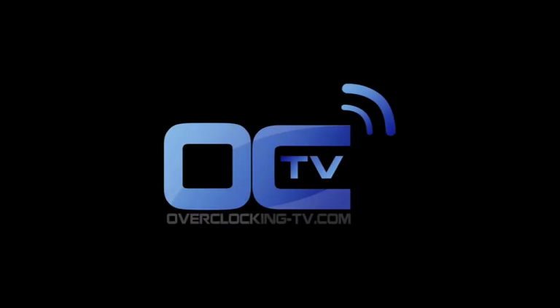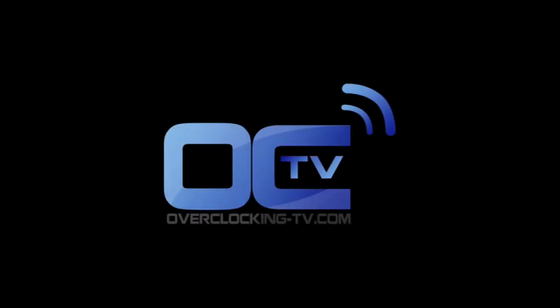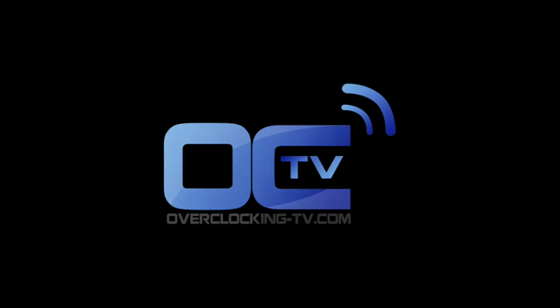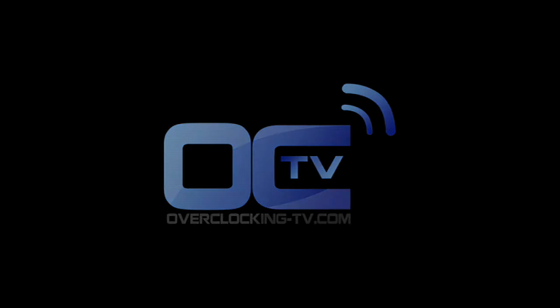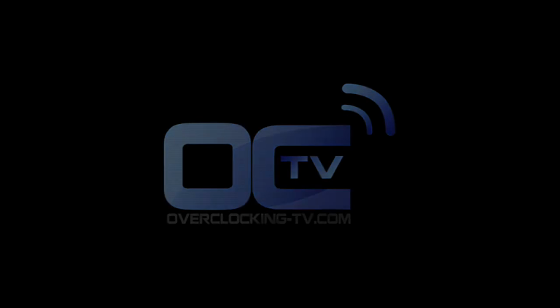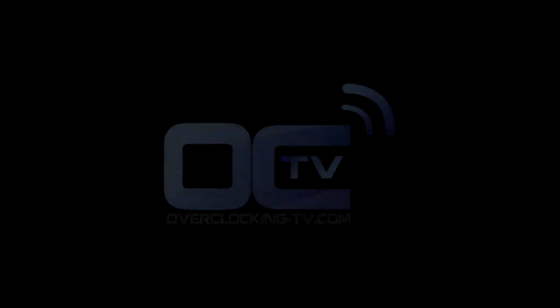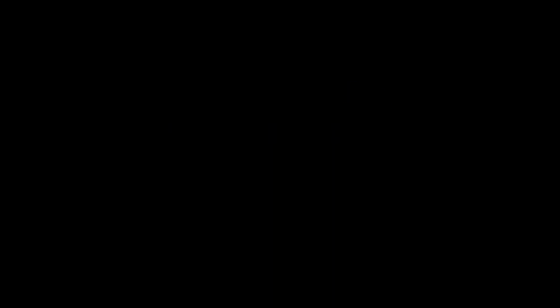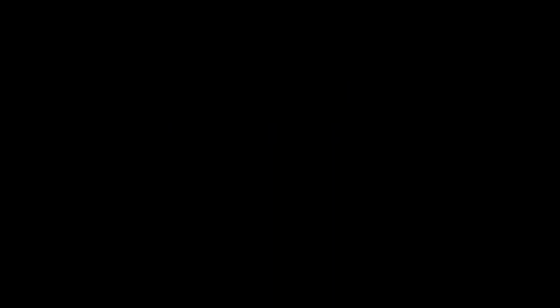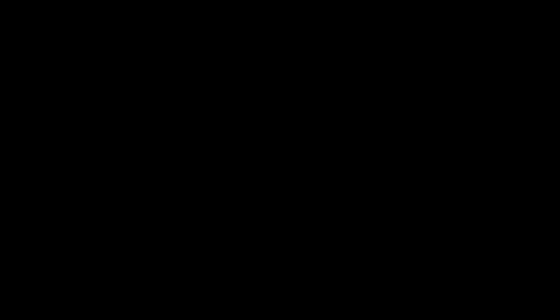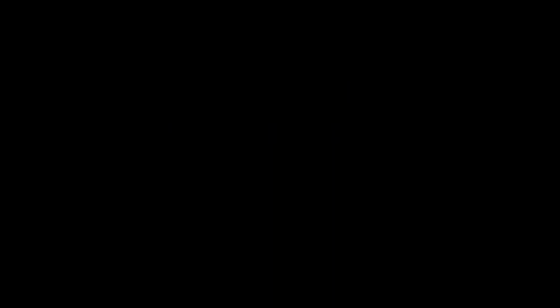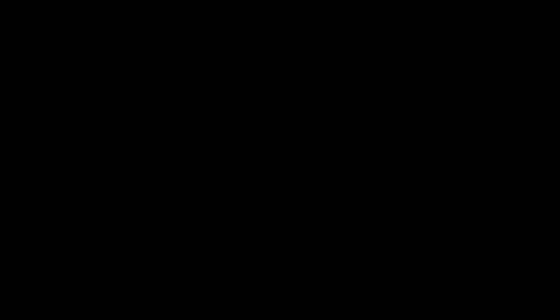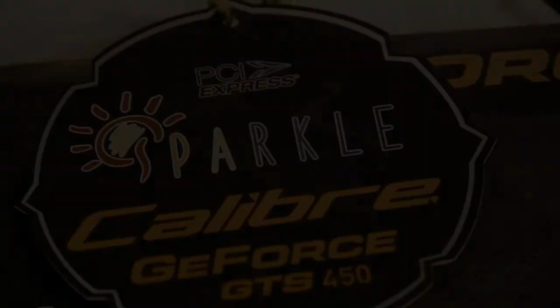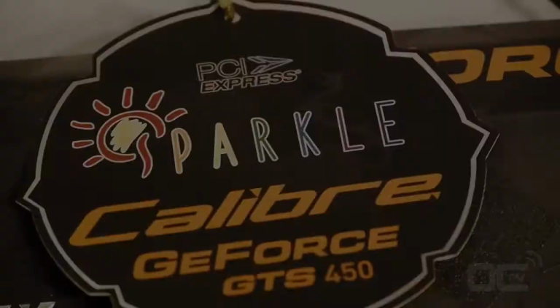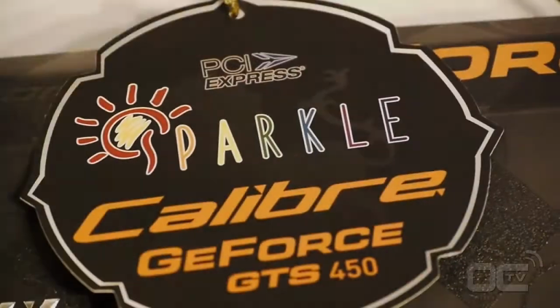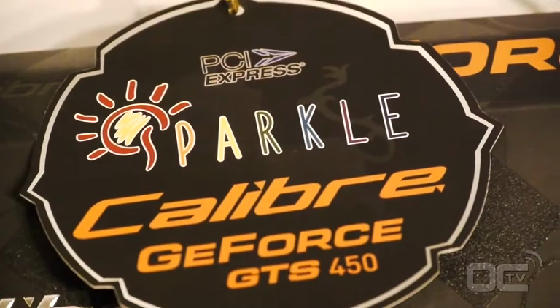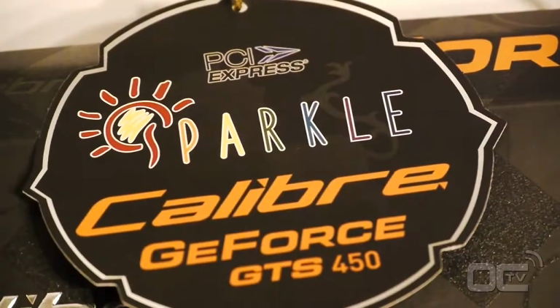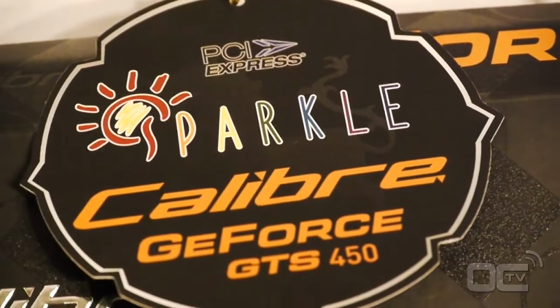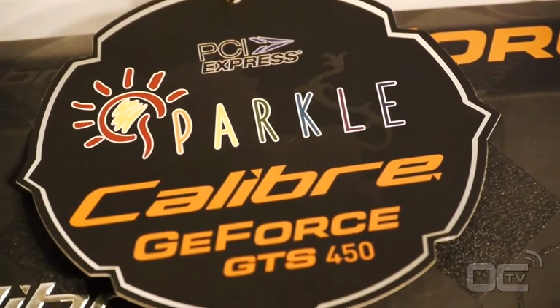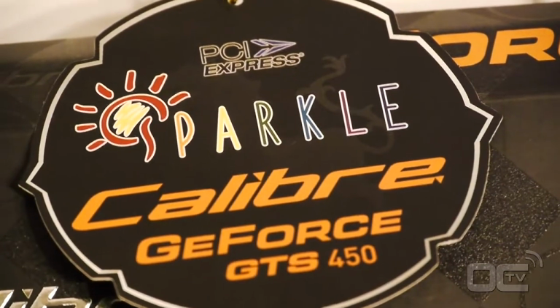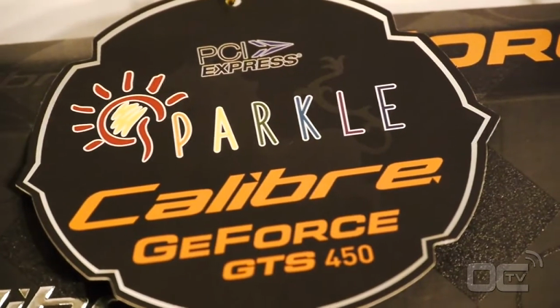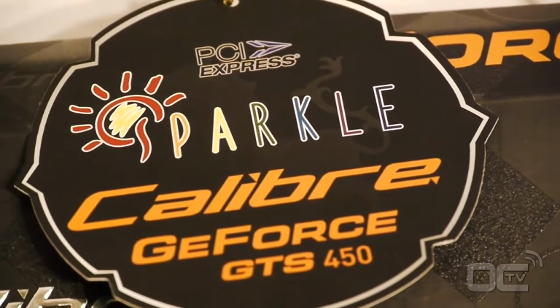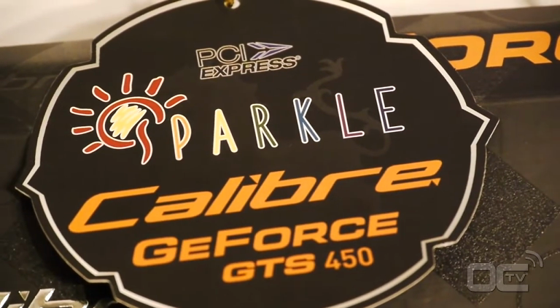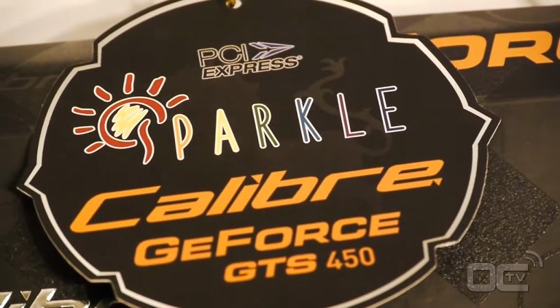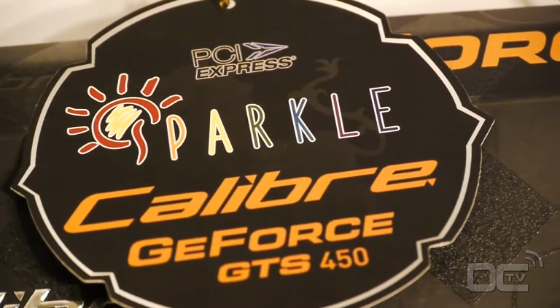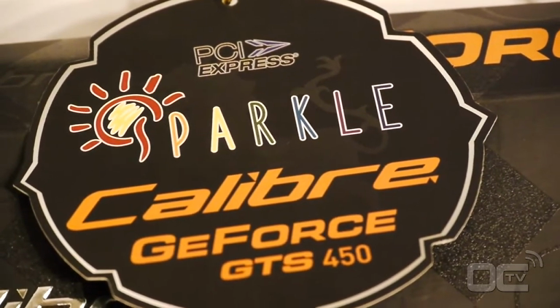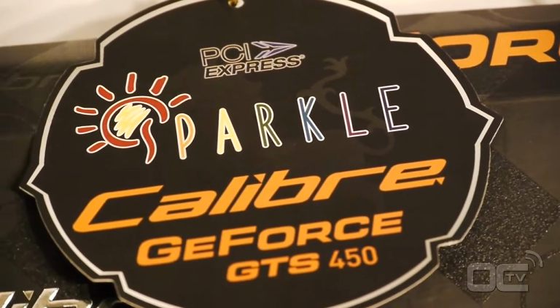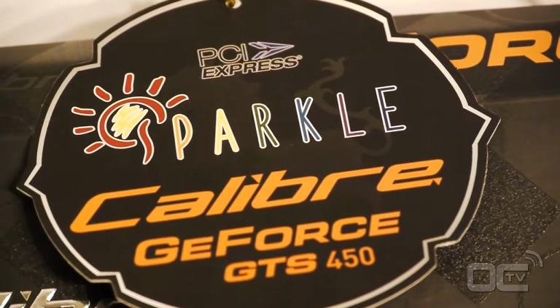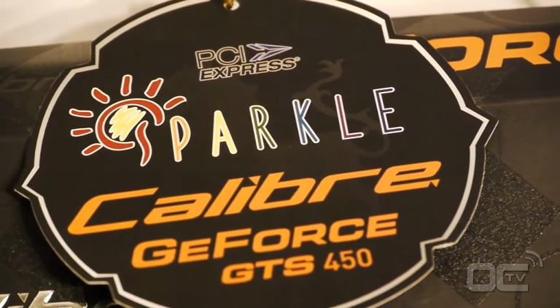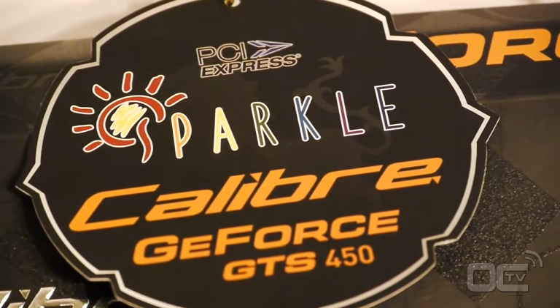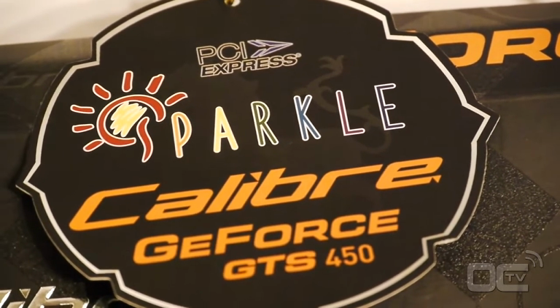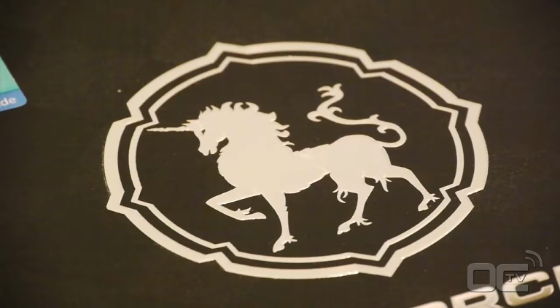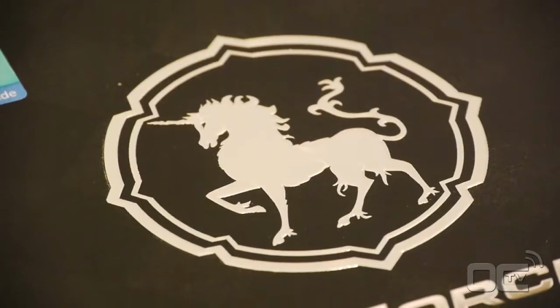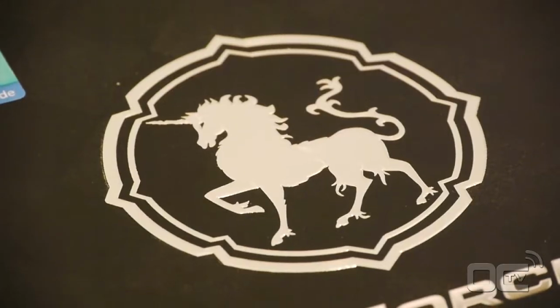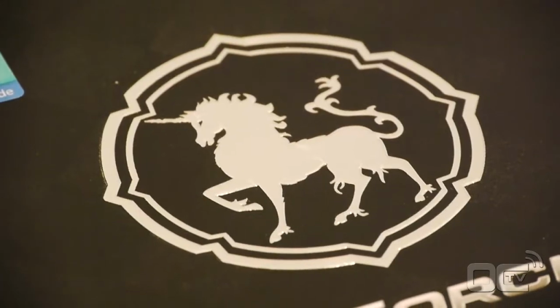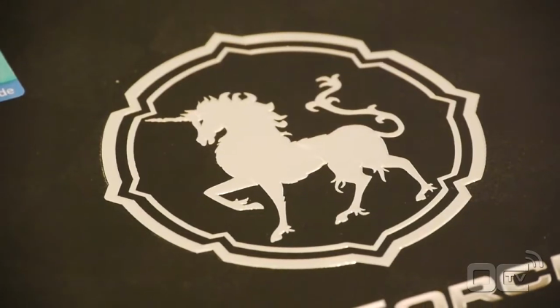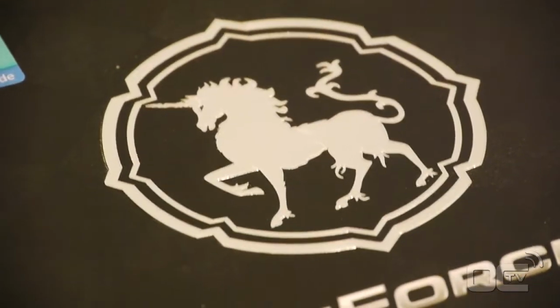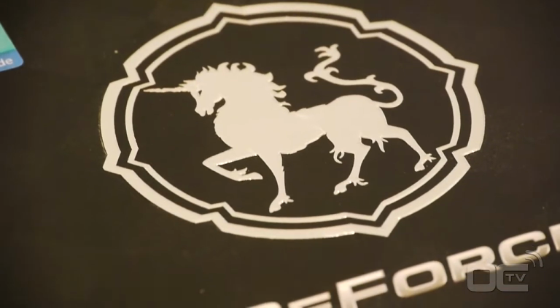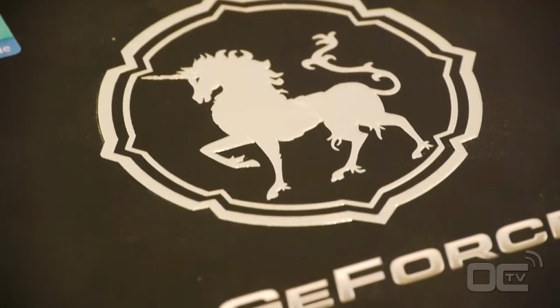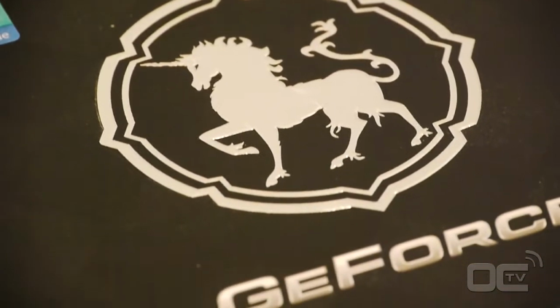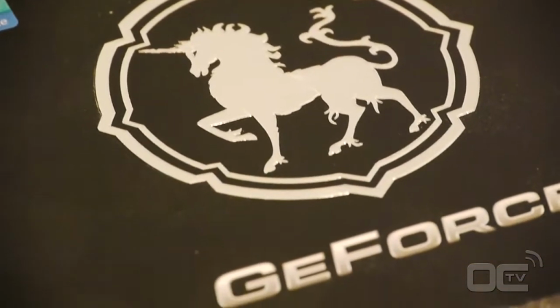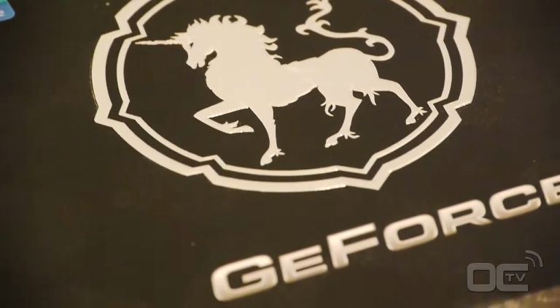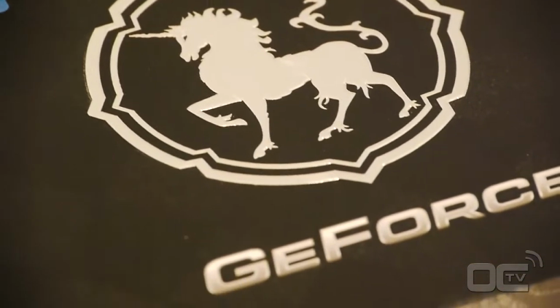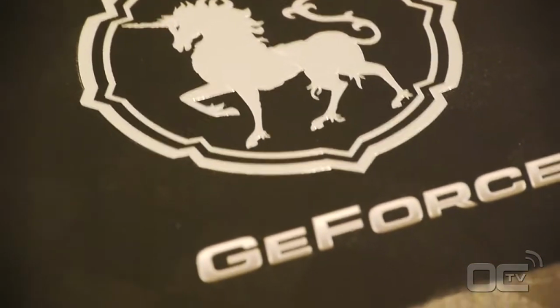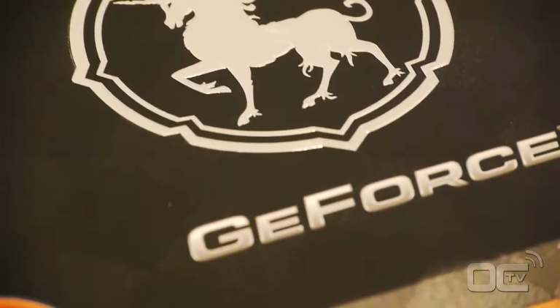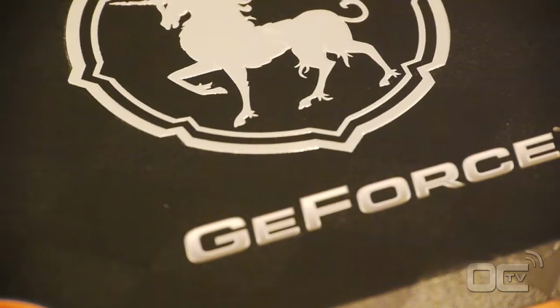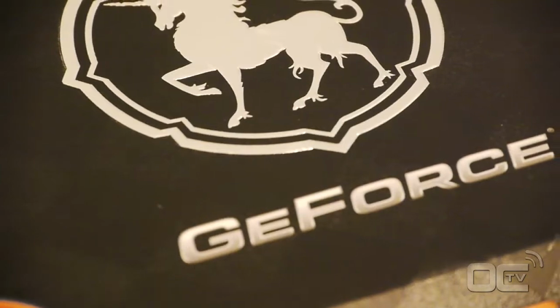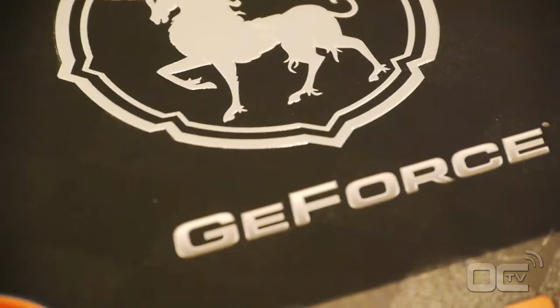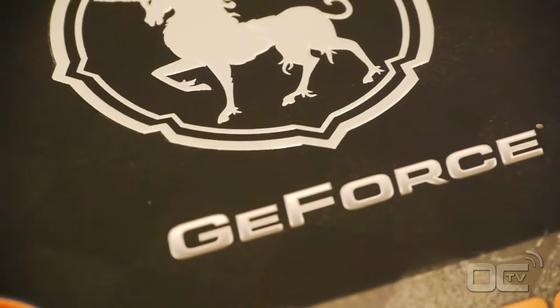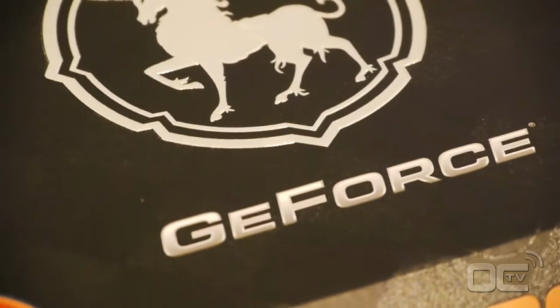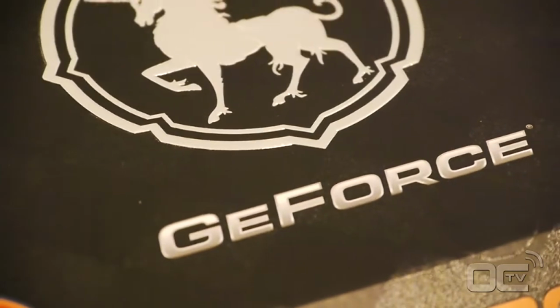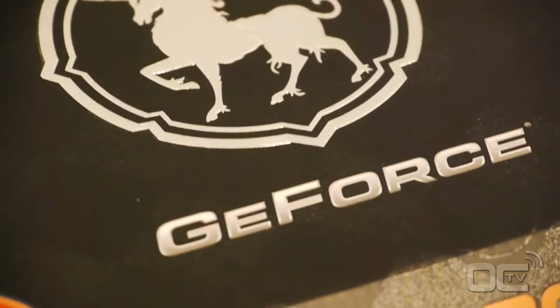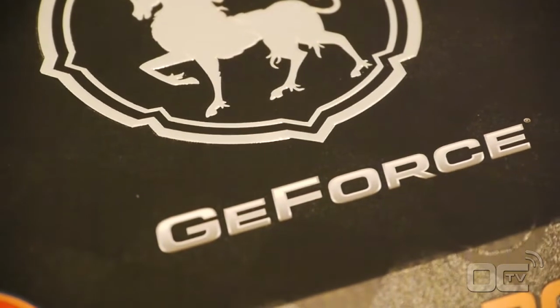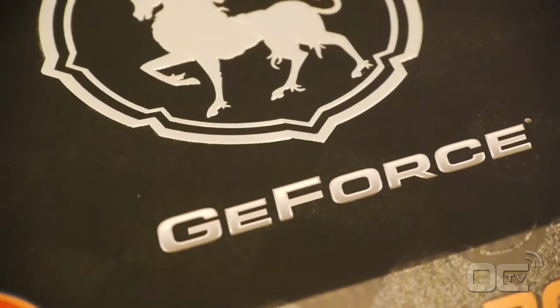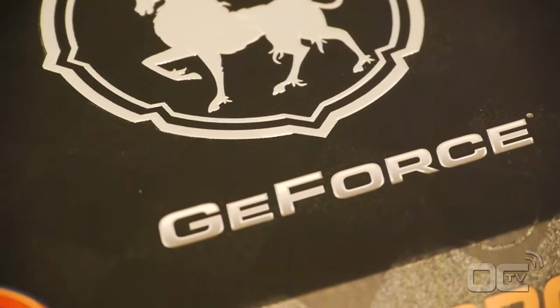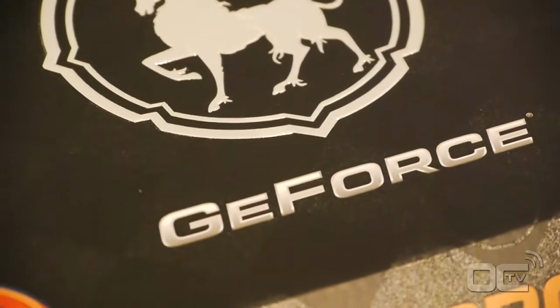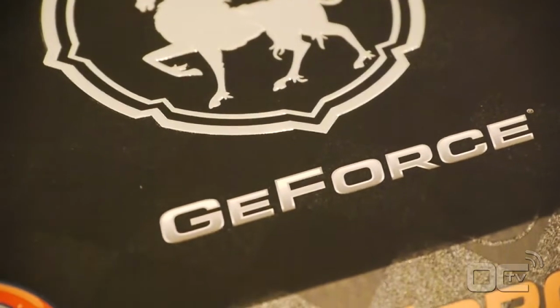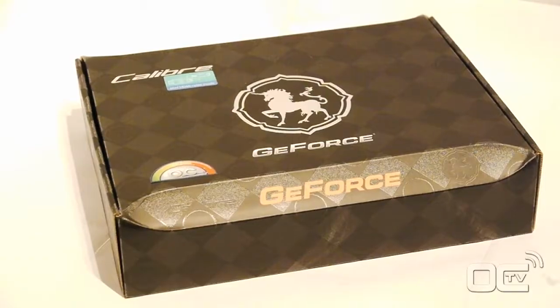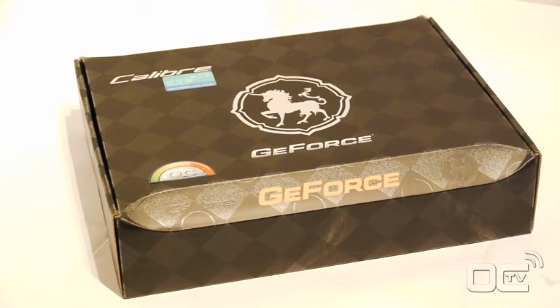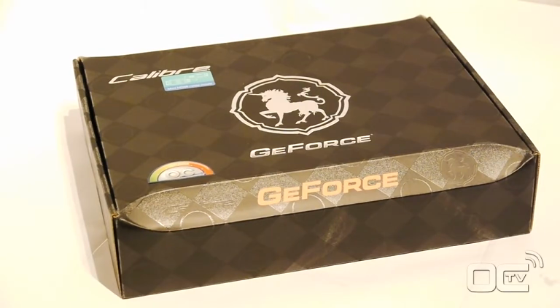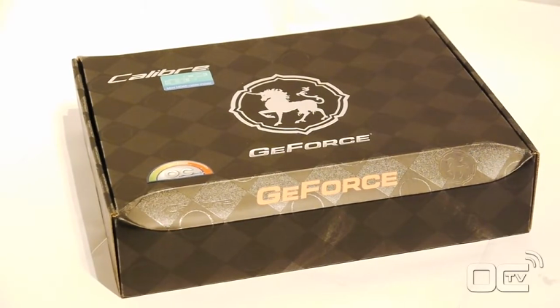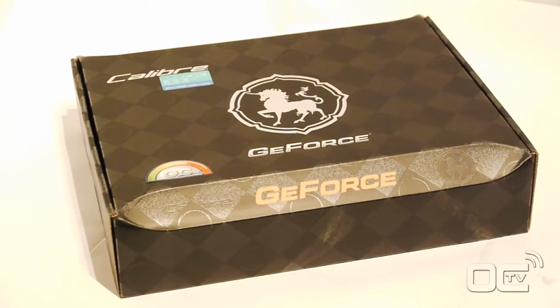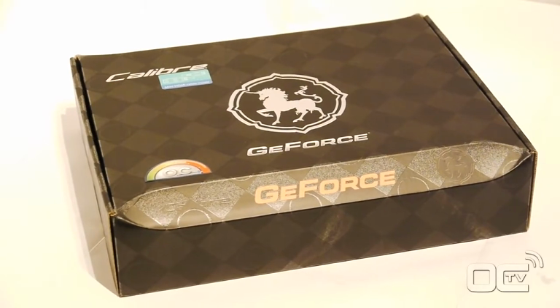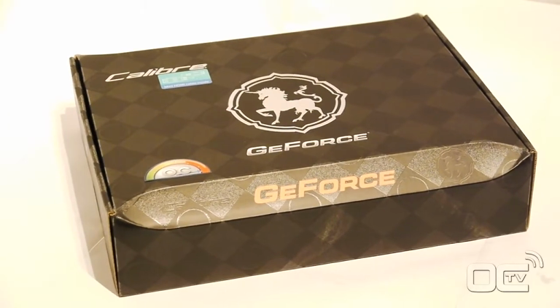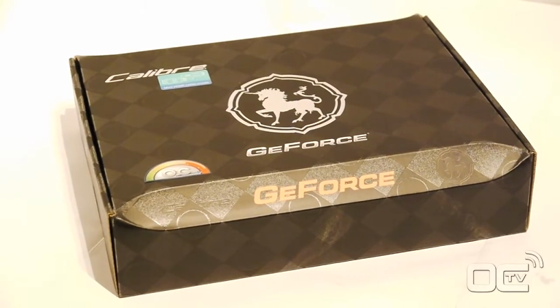Hi guys, welcome to this new video from Overclocking TV. Today we're going to have a look at the GeForce GTS 450 Calib from Sparkle.